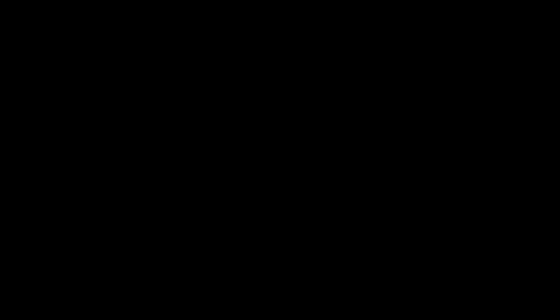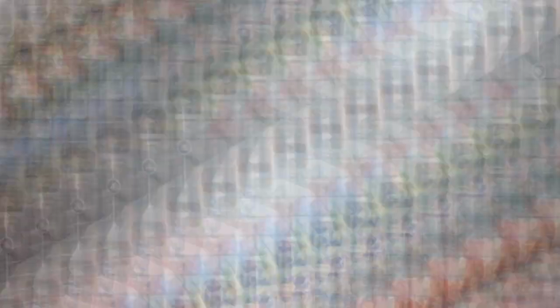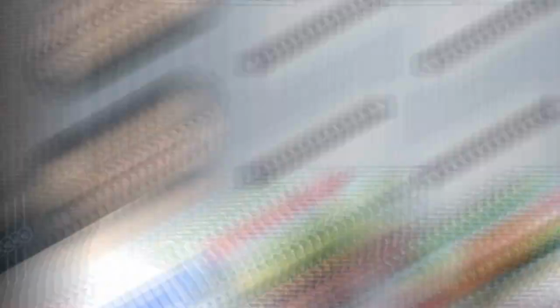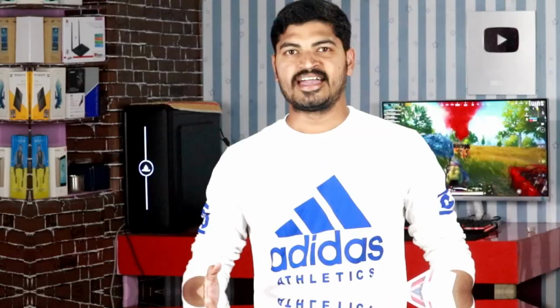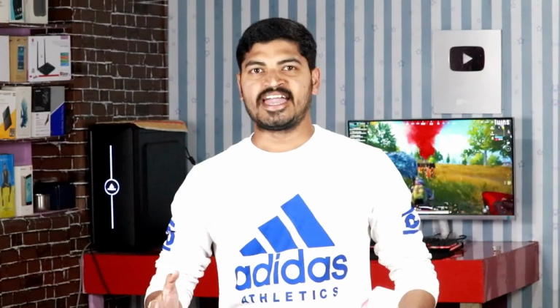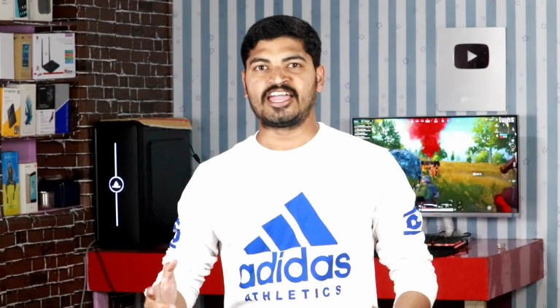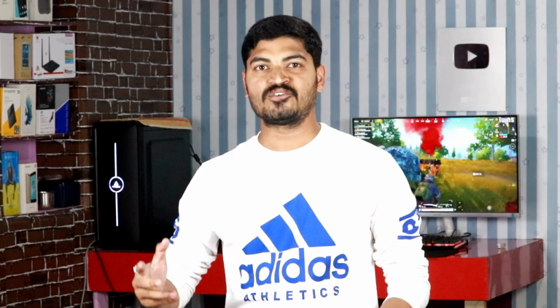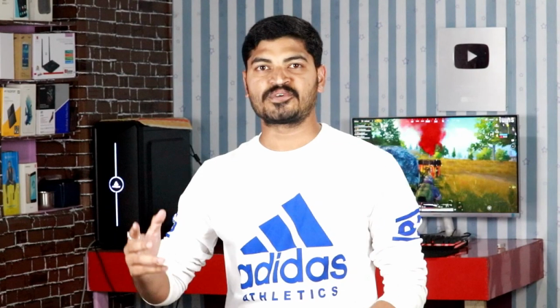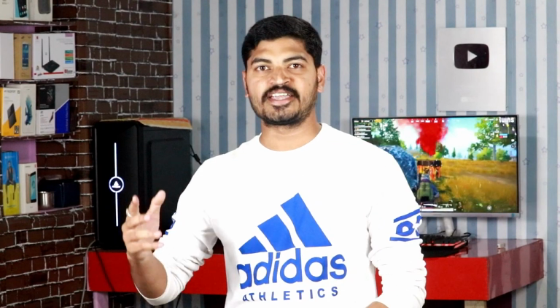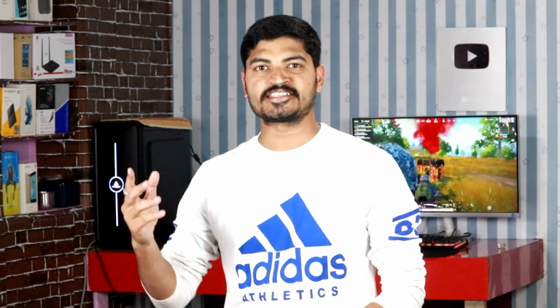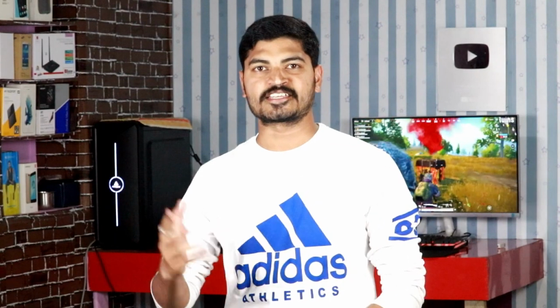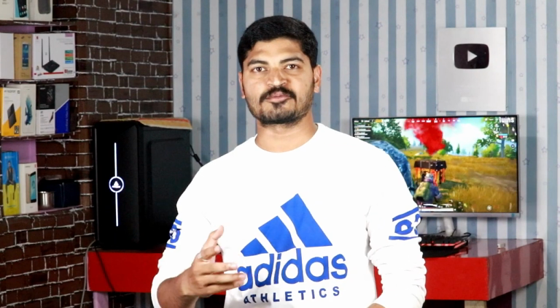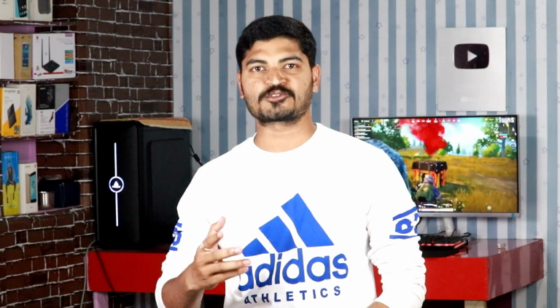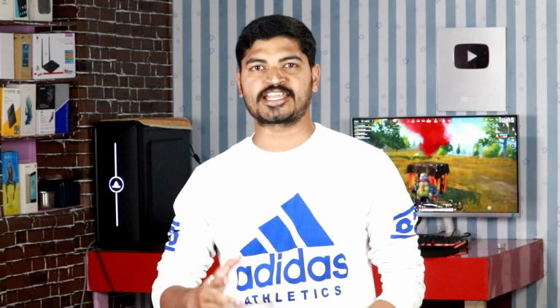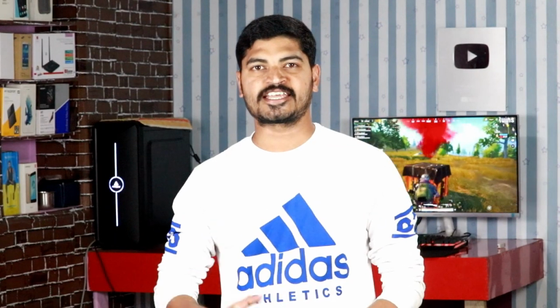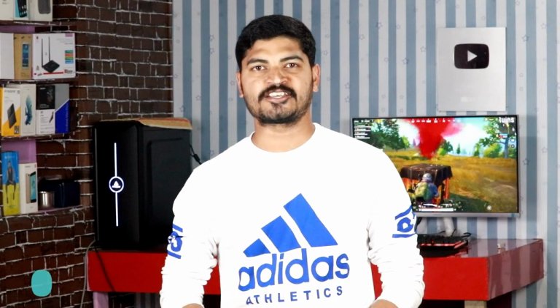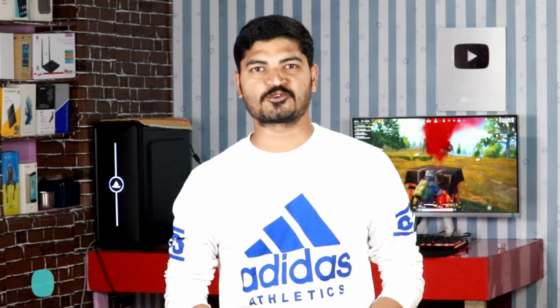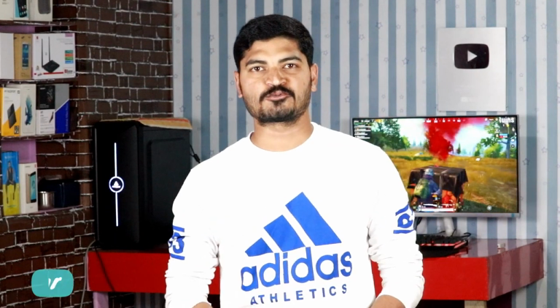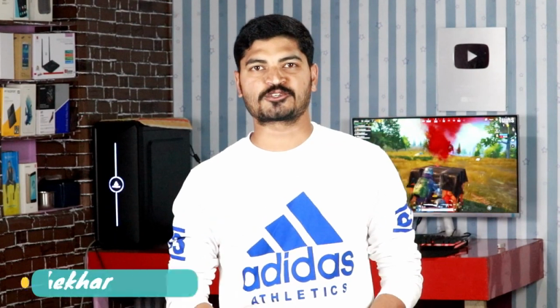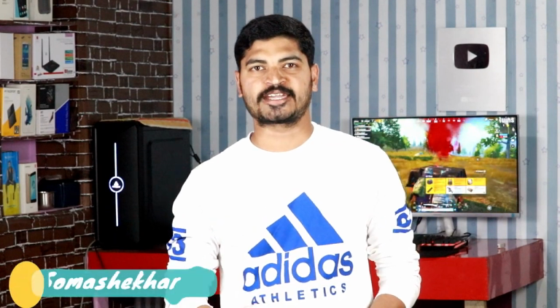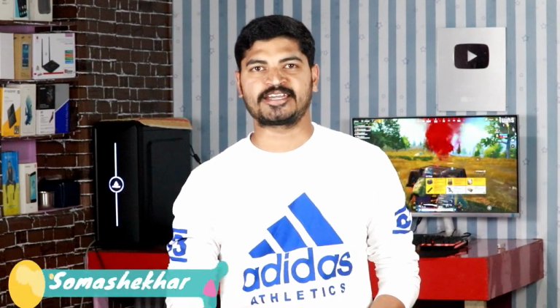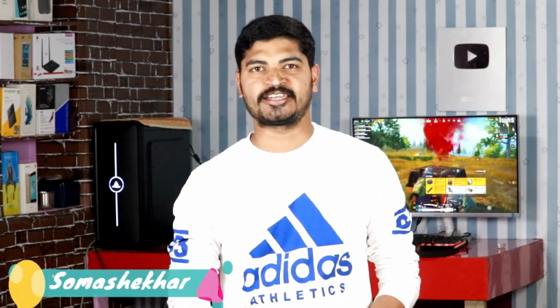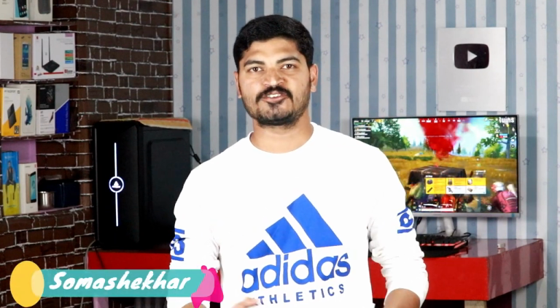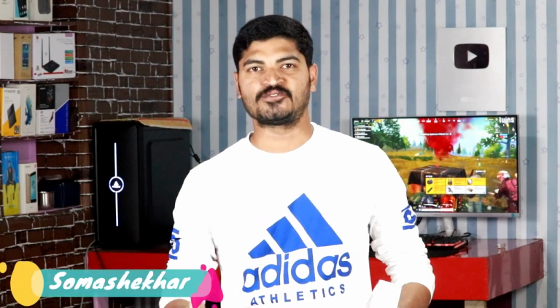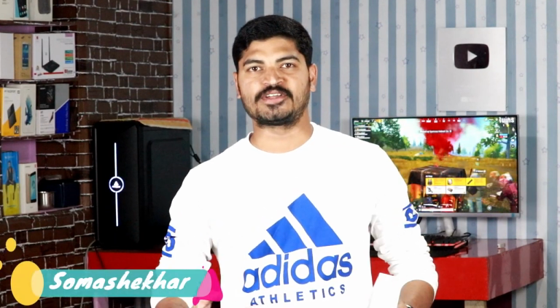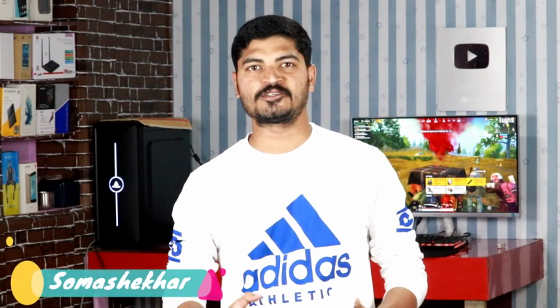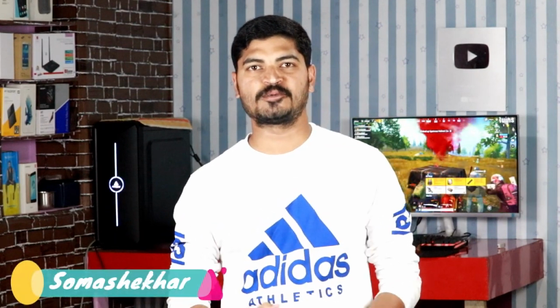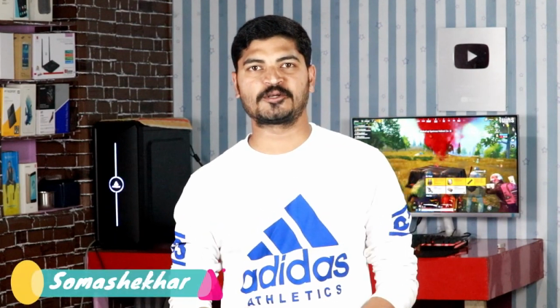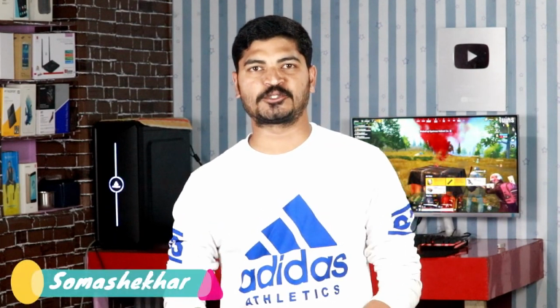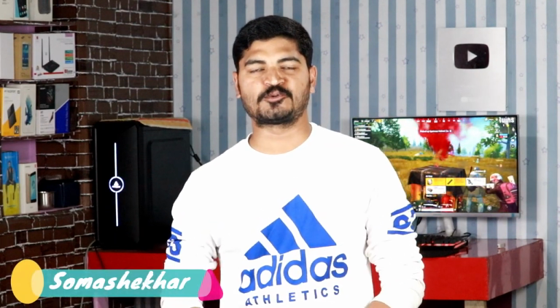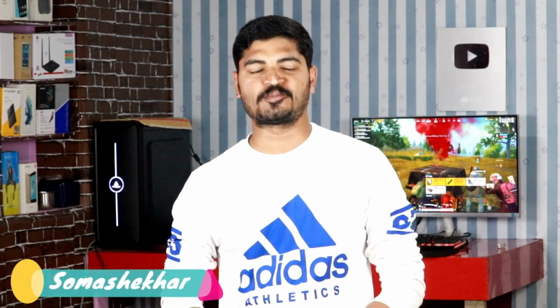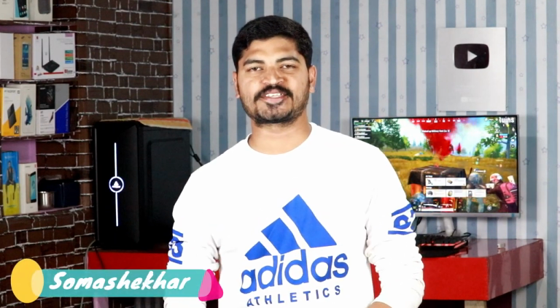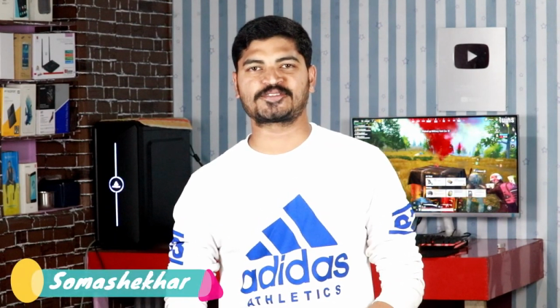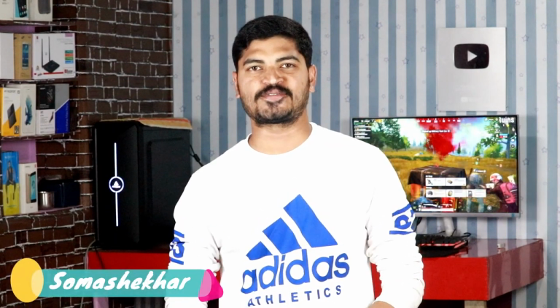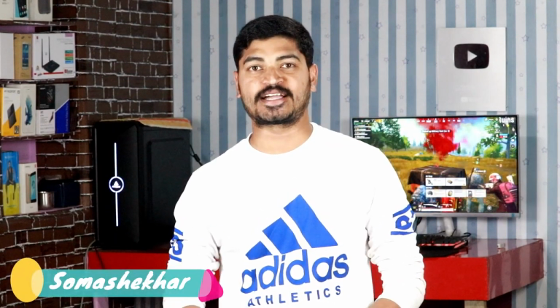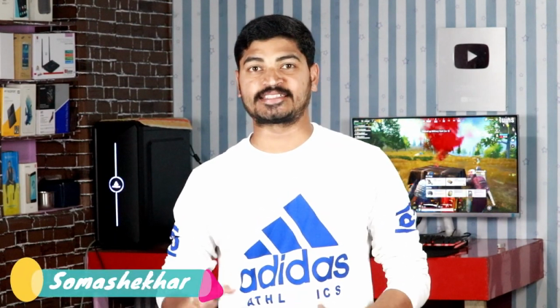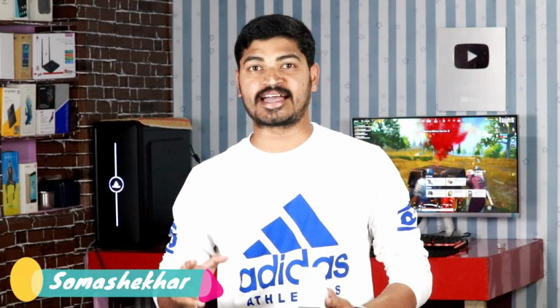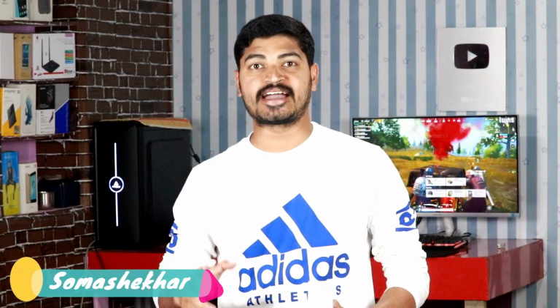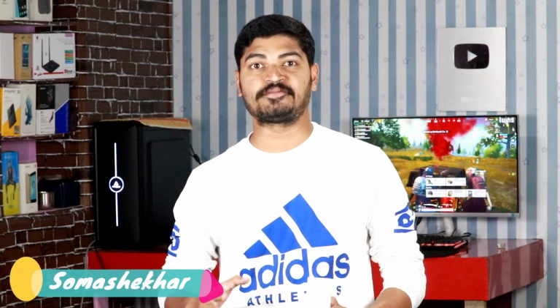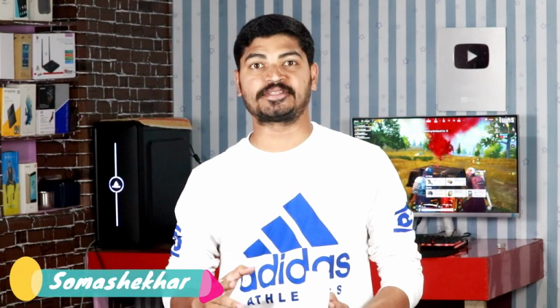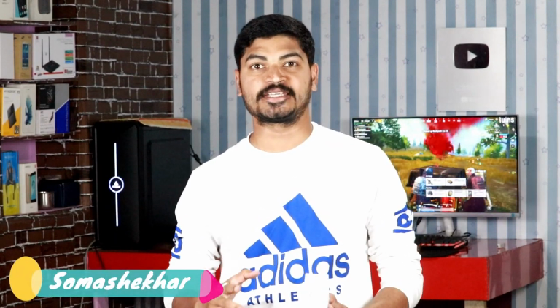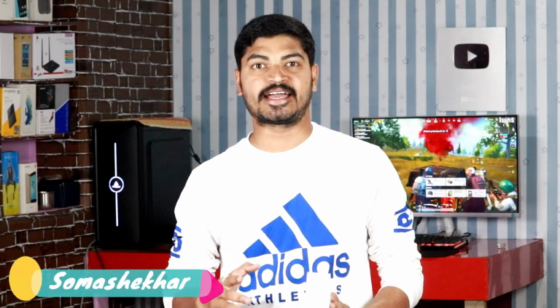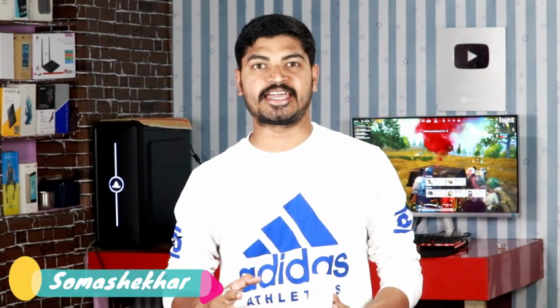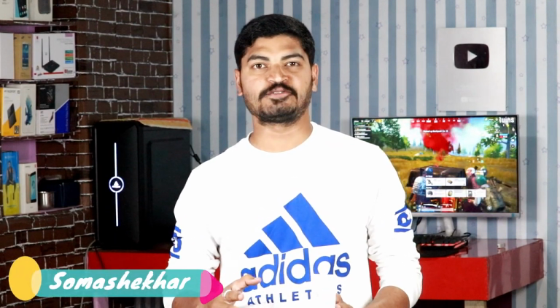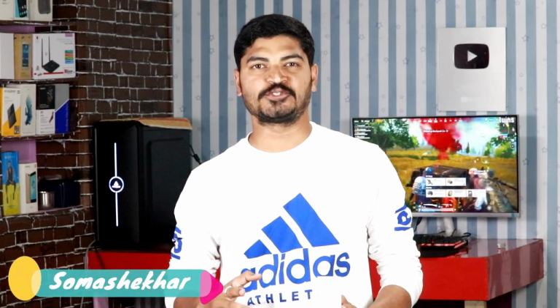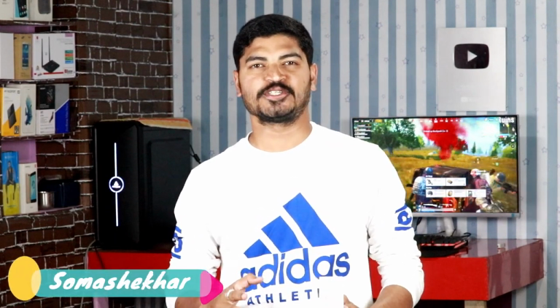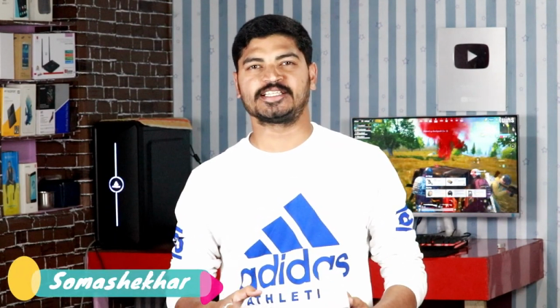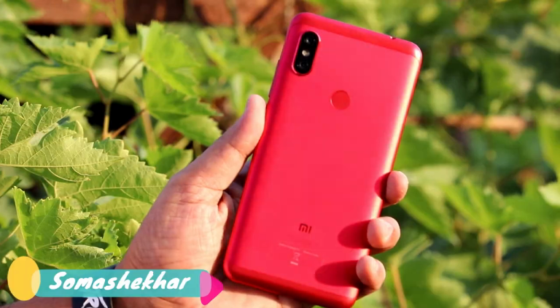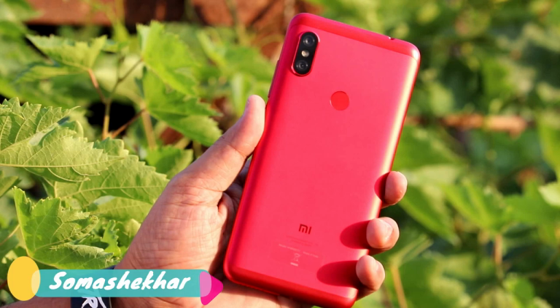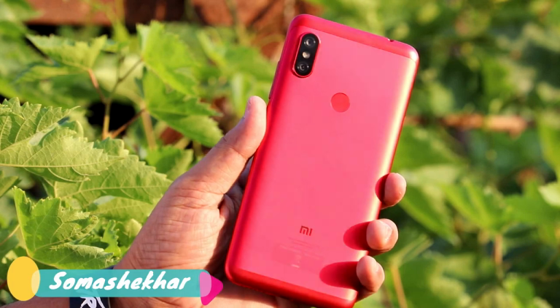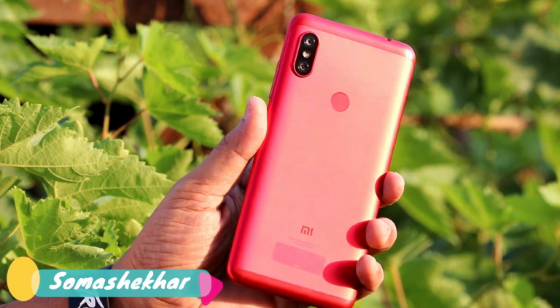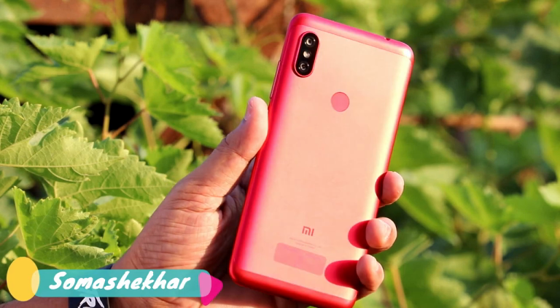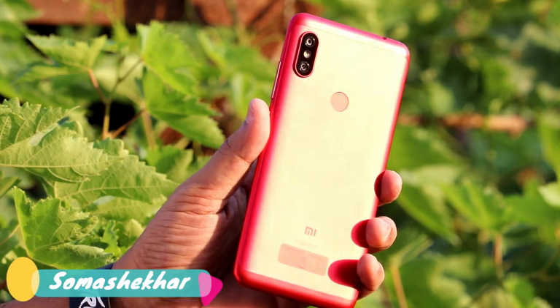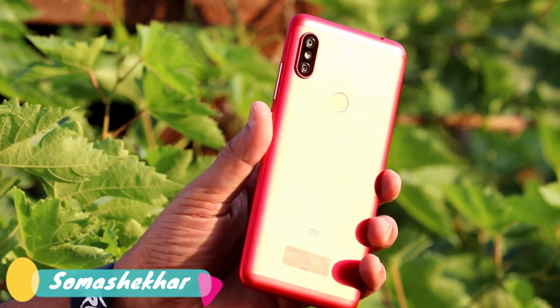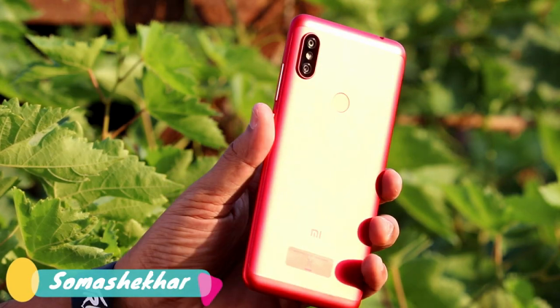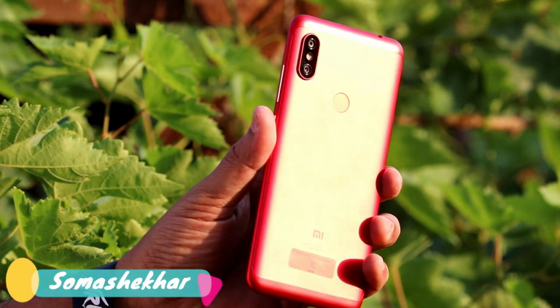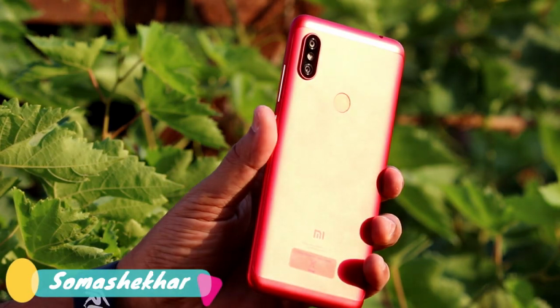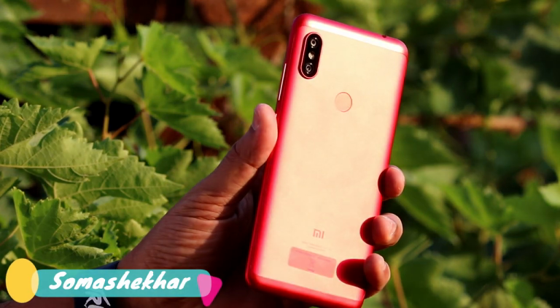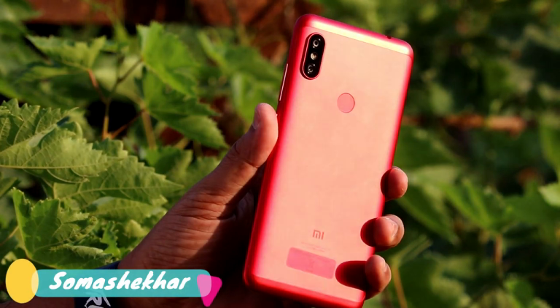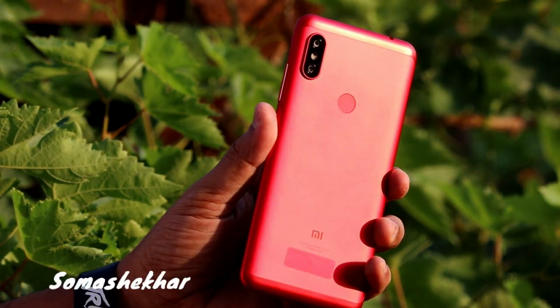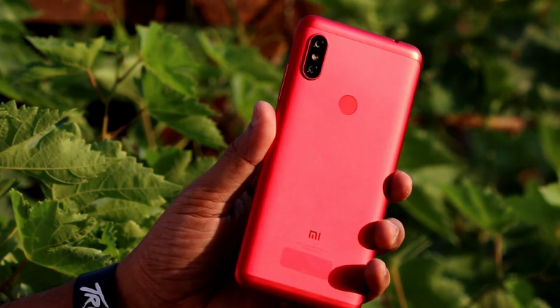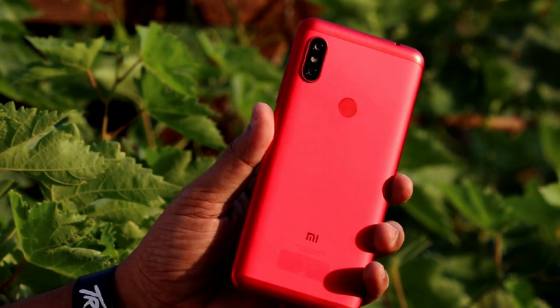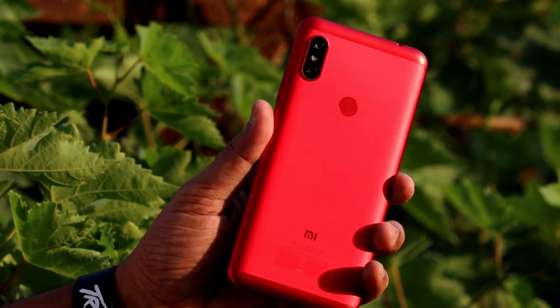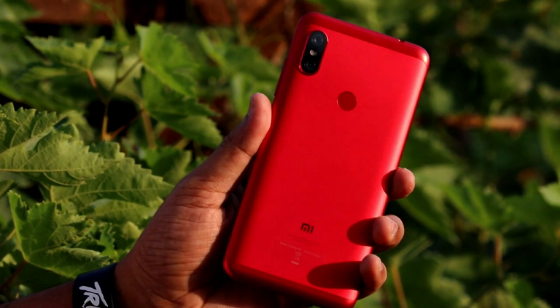Hello friends, I am Somshakar. Welcome to our channel. This video is an unboxing of the Redmi Note 6 Pro.